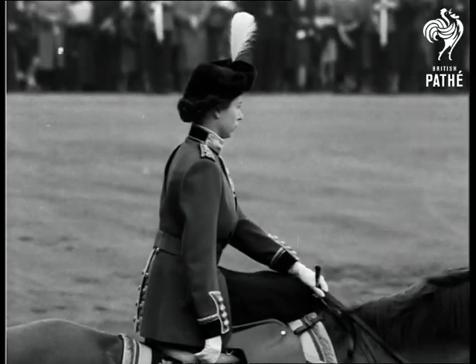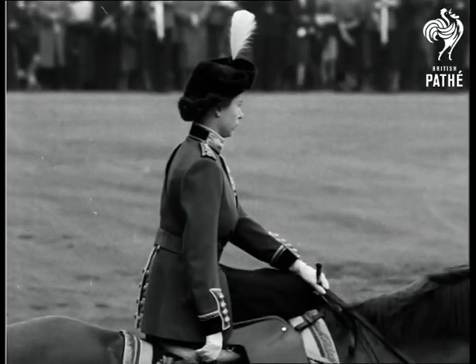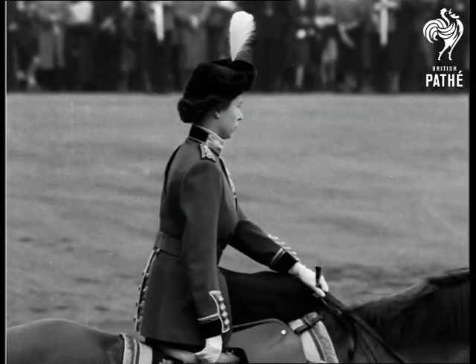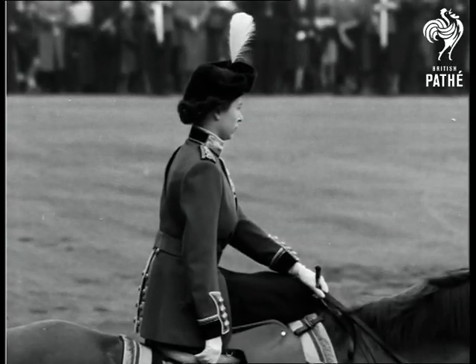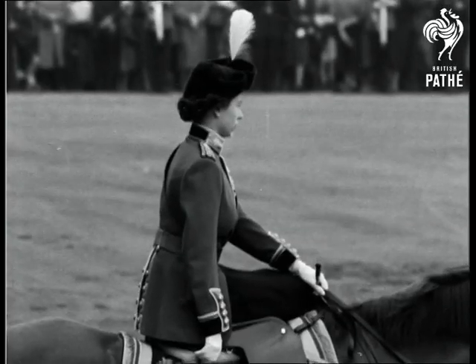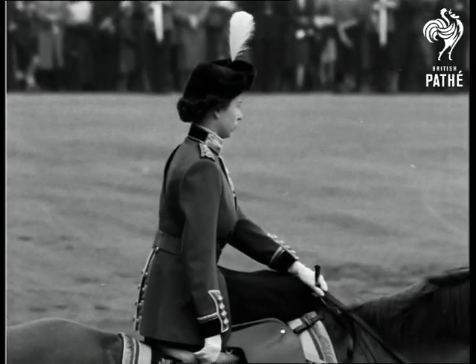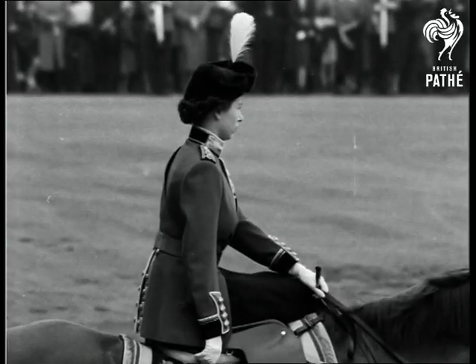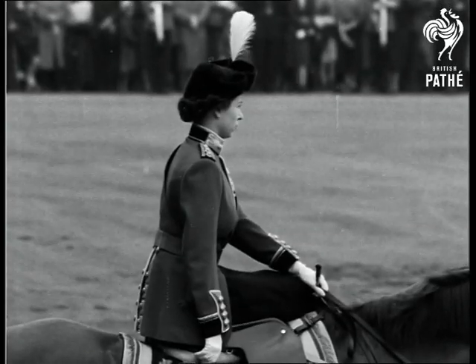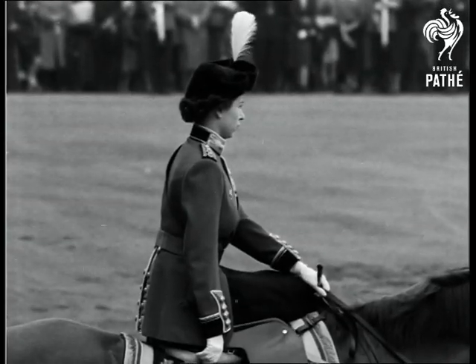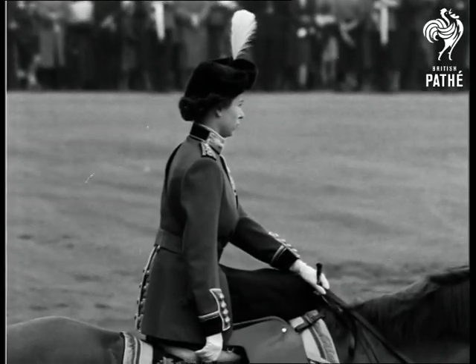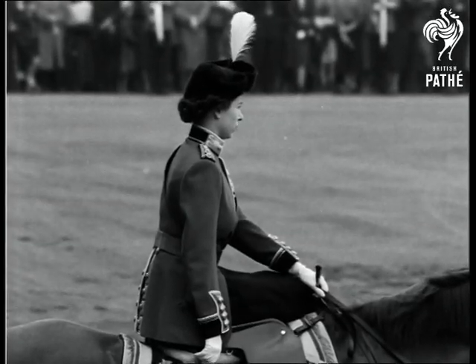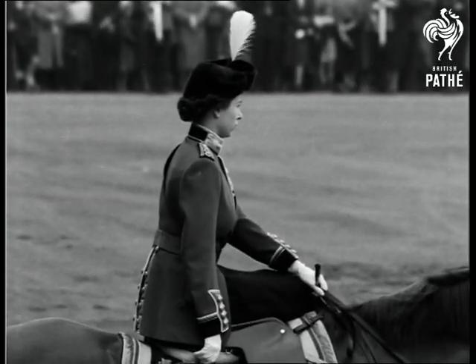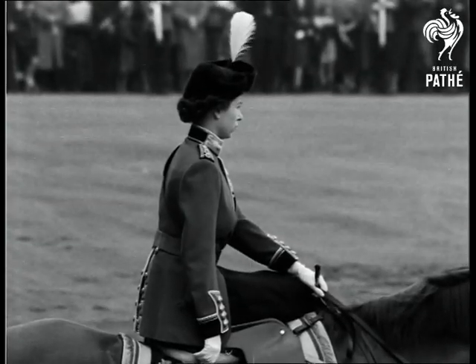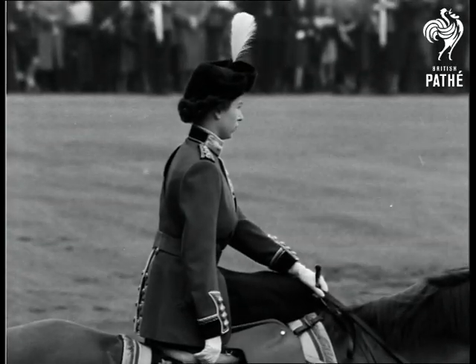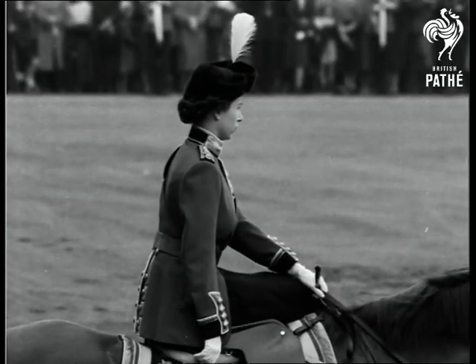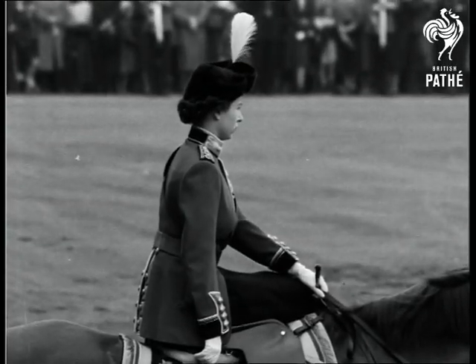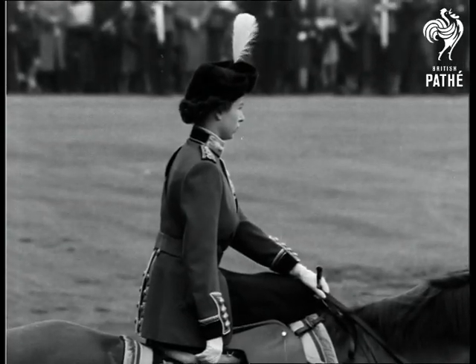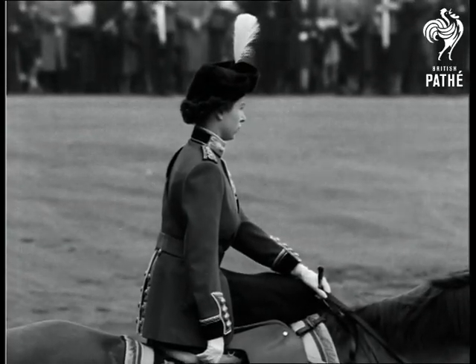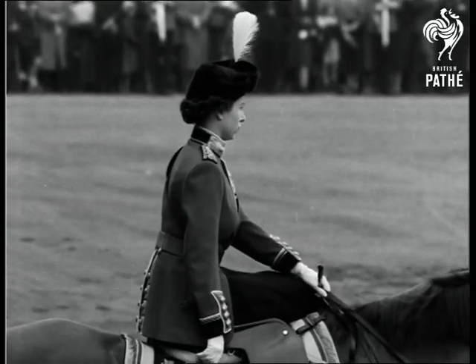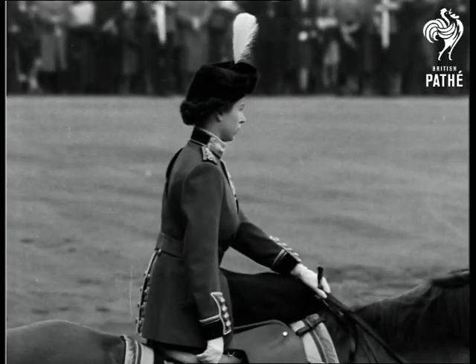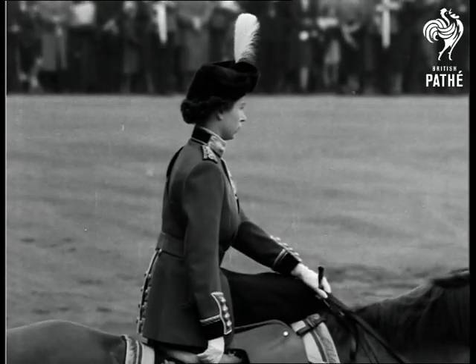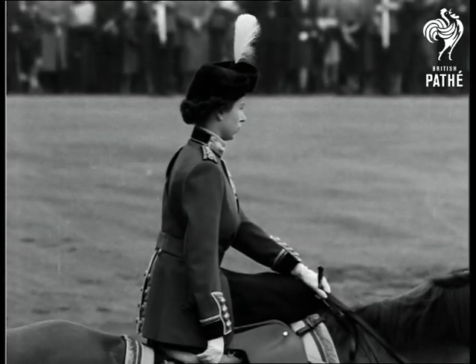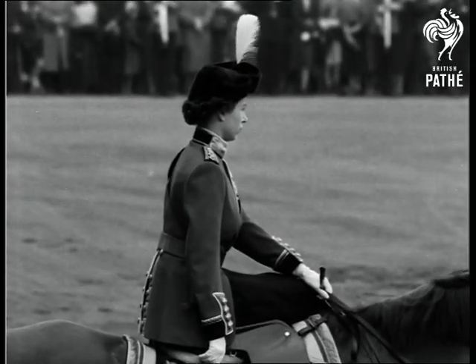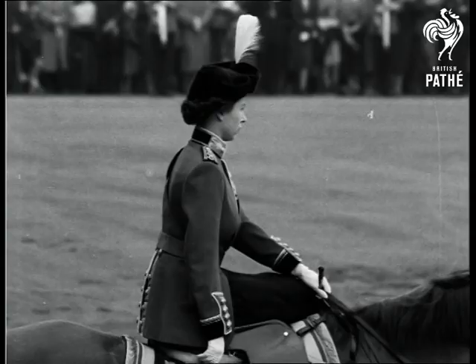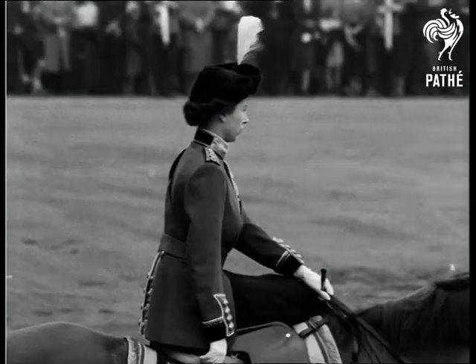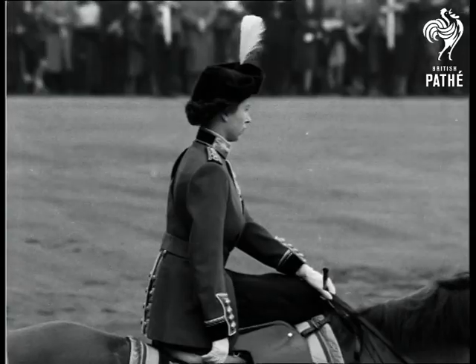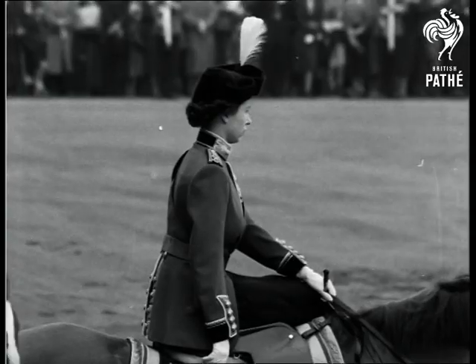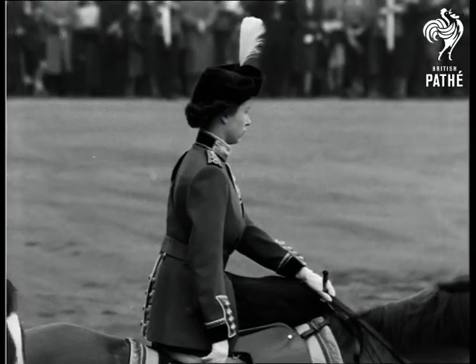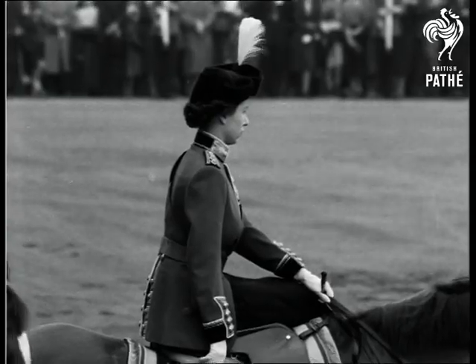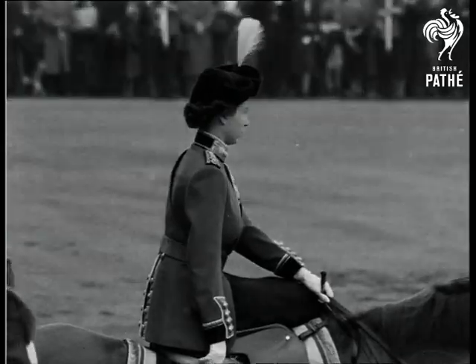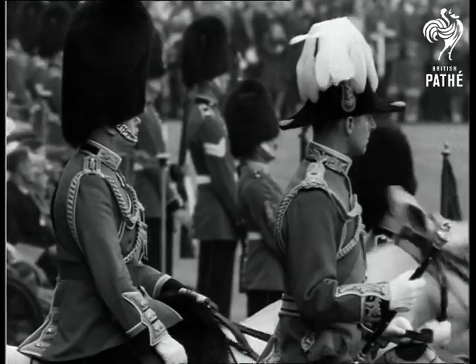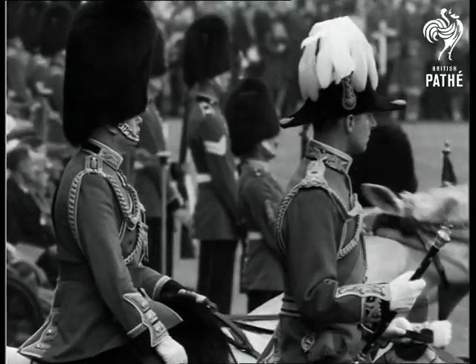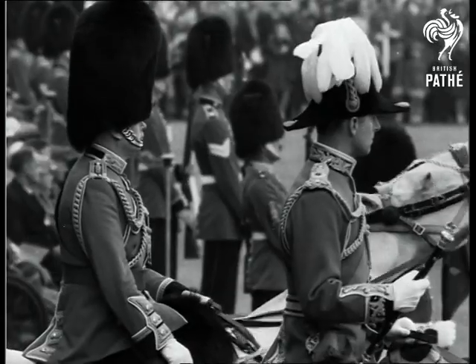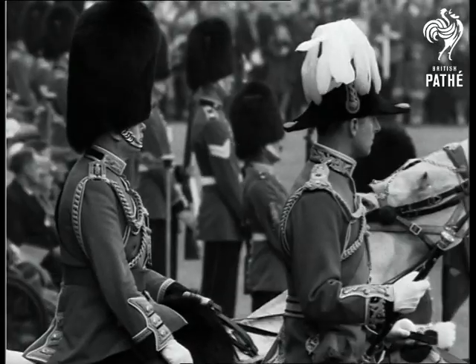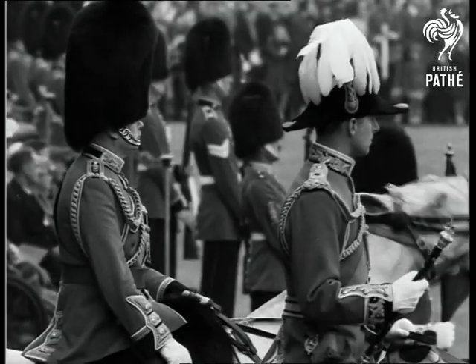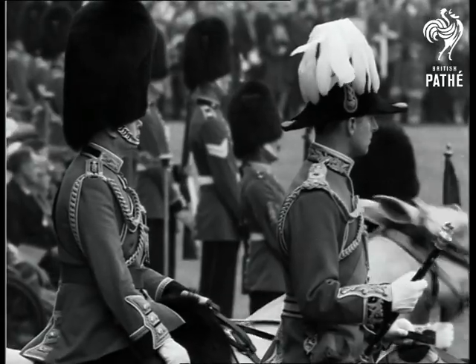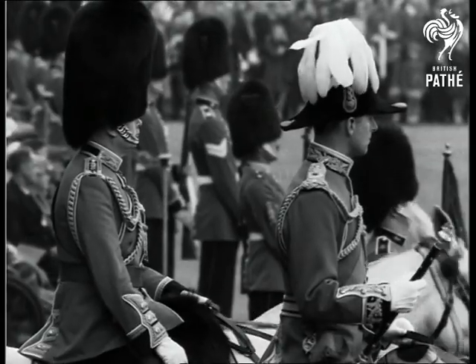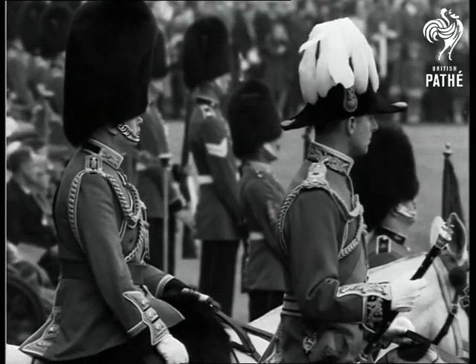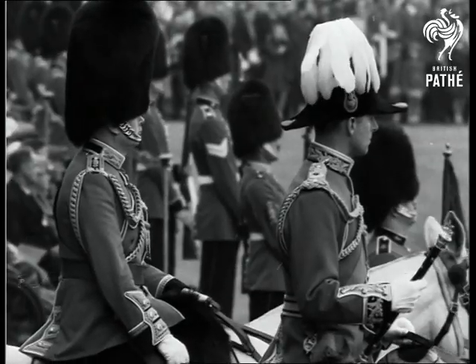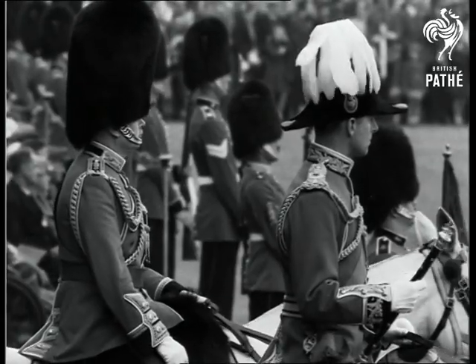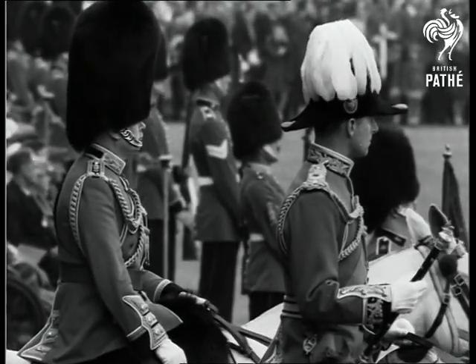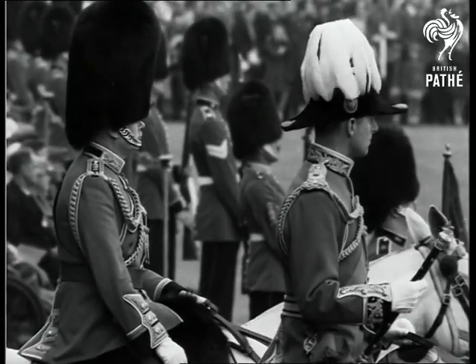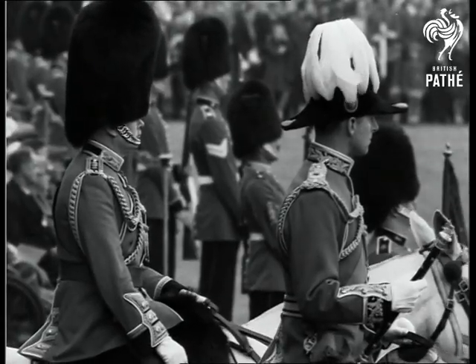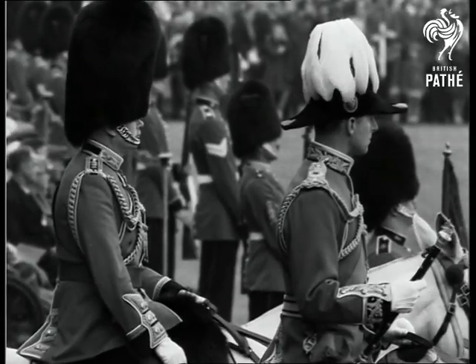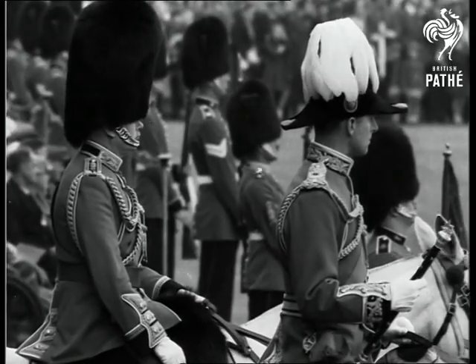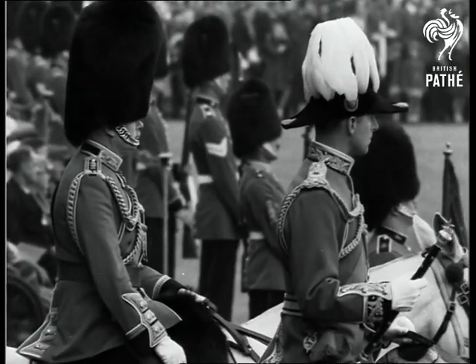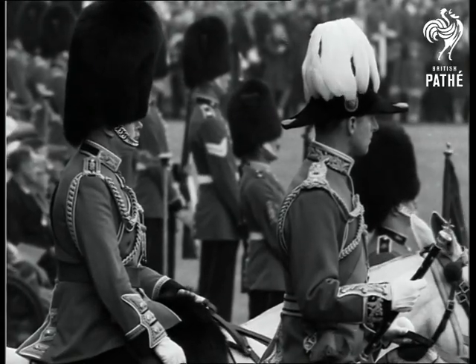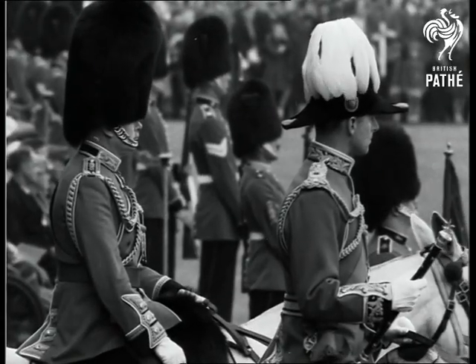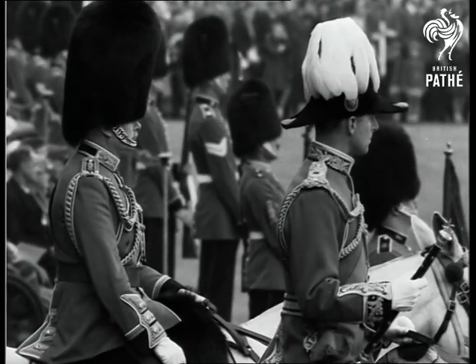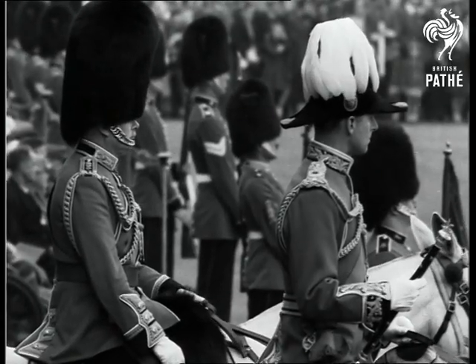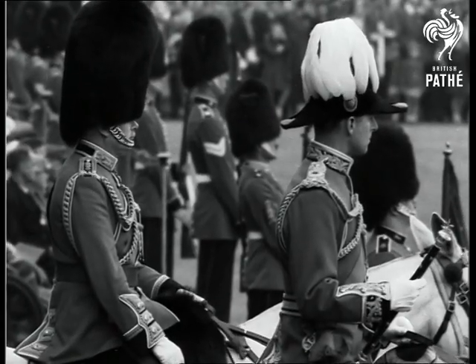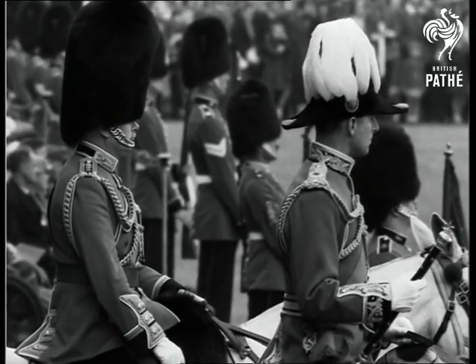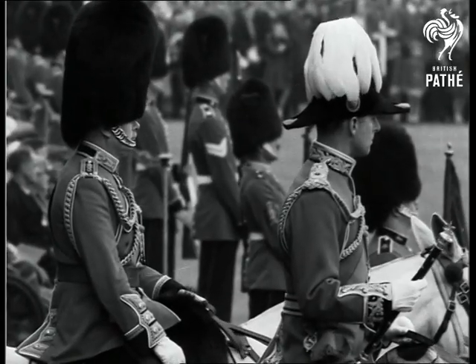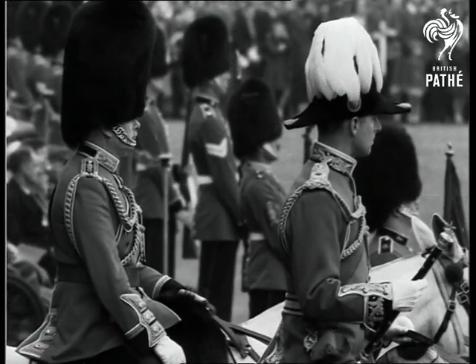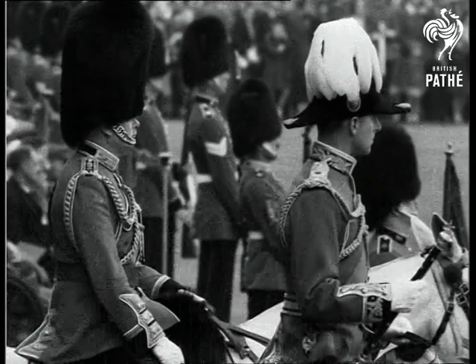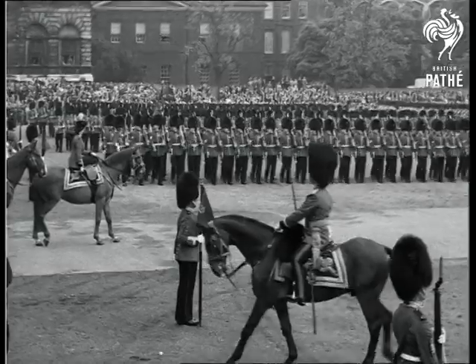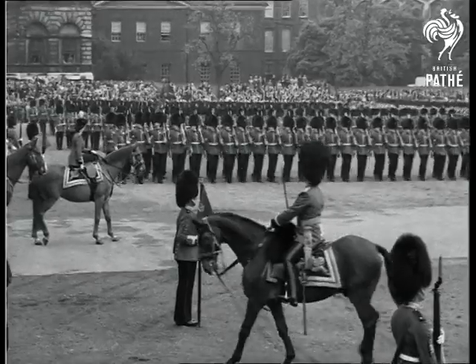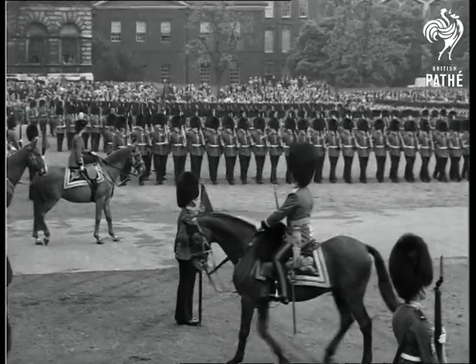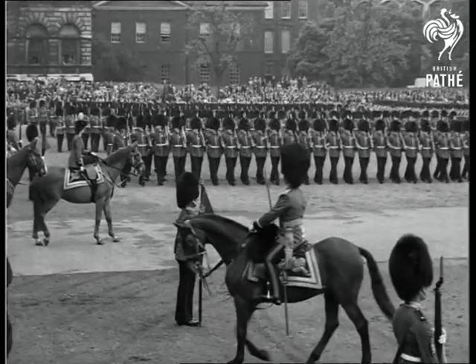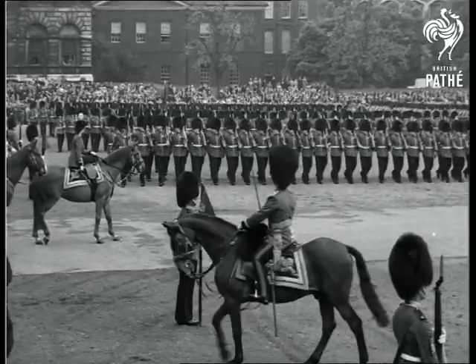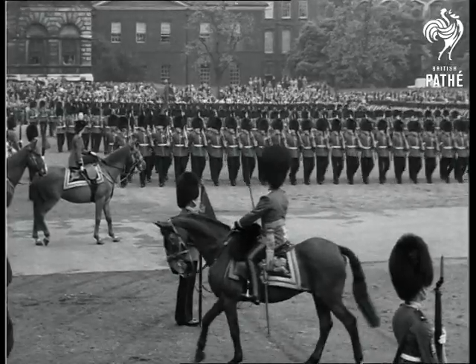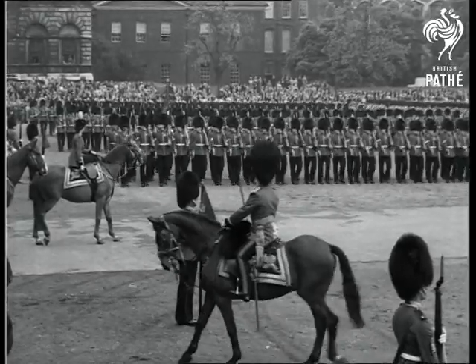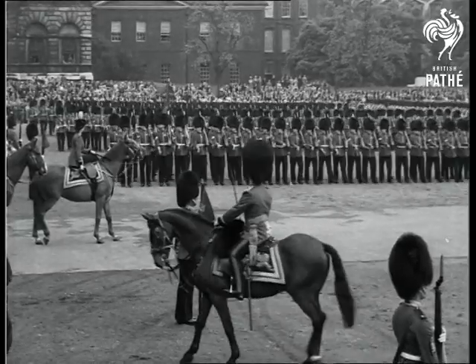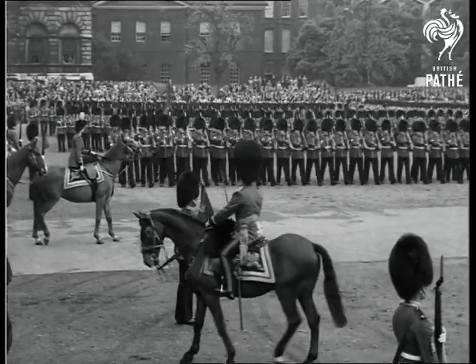The trooping ends and in final tribute to Her Majesty, the guards march past the saluting base in perfect formation.